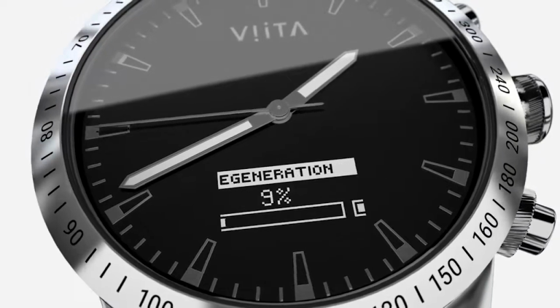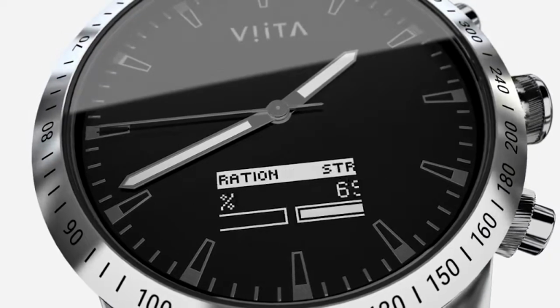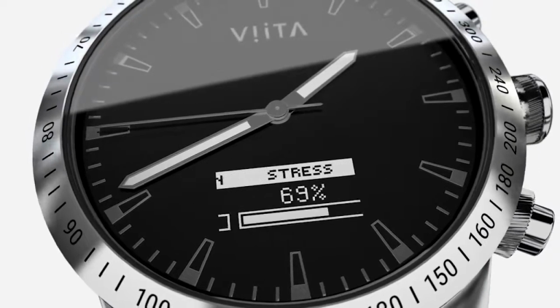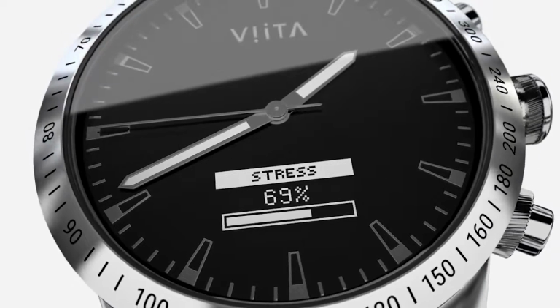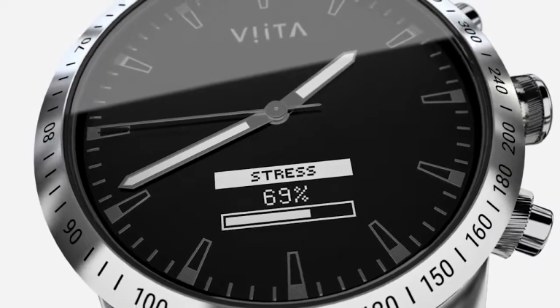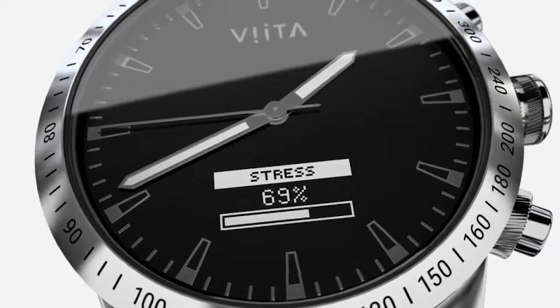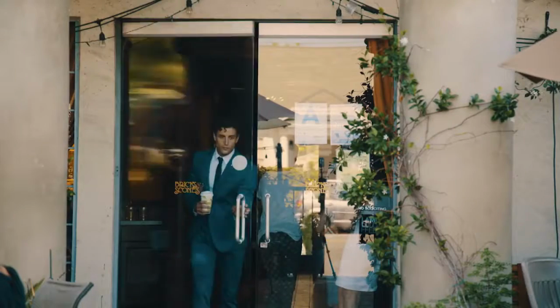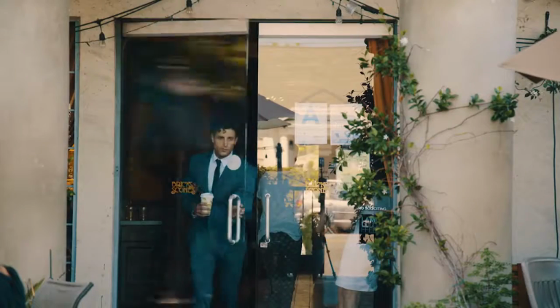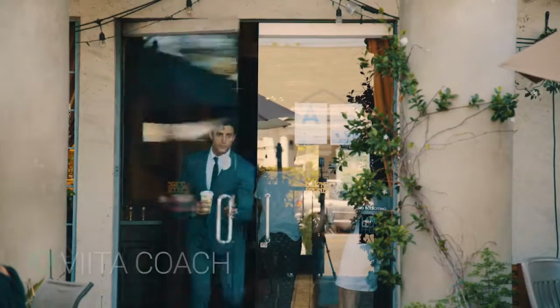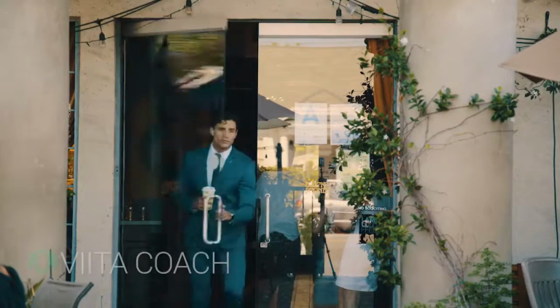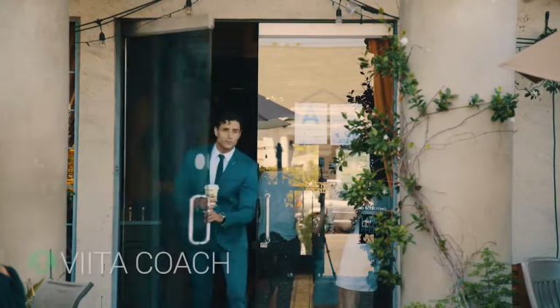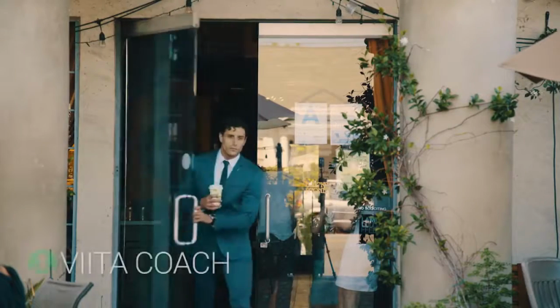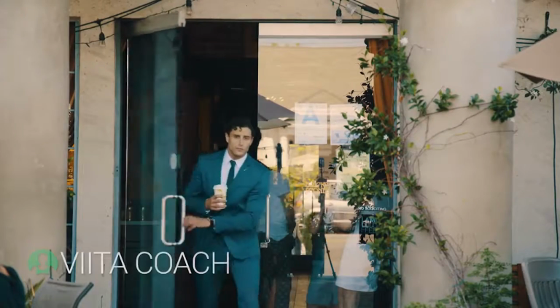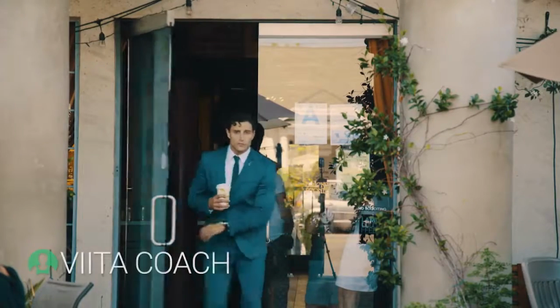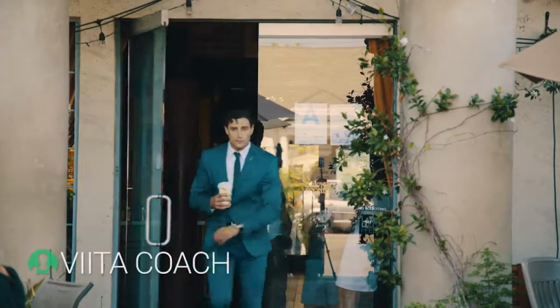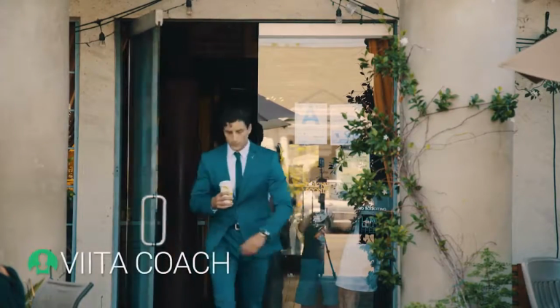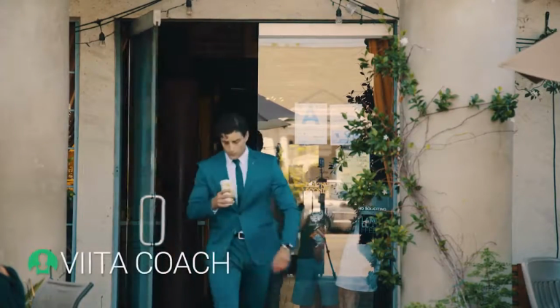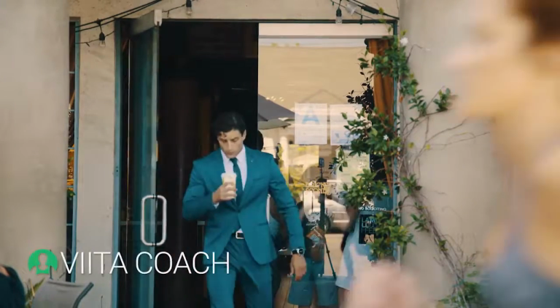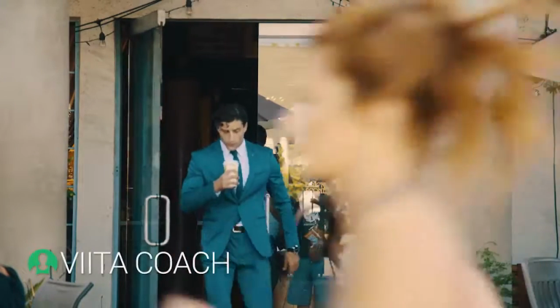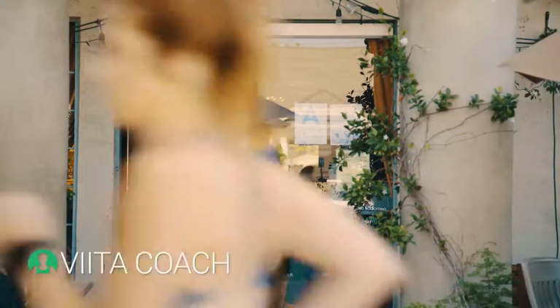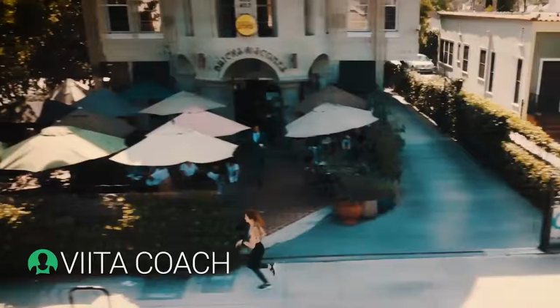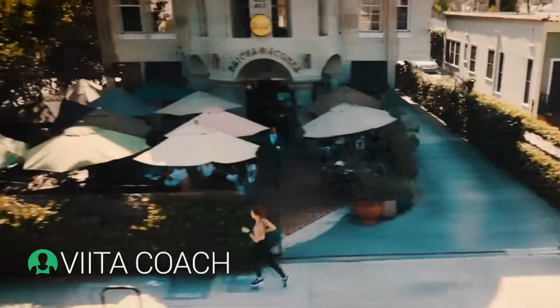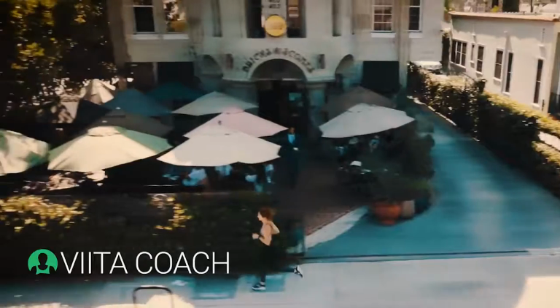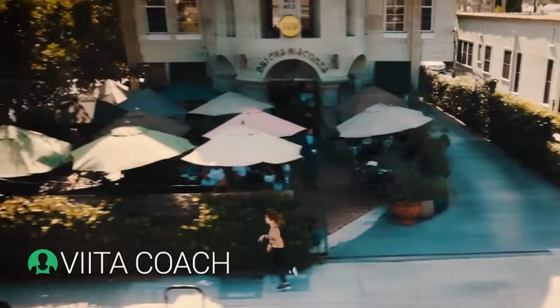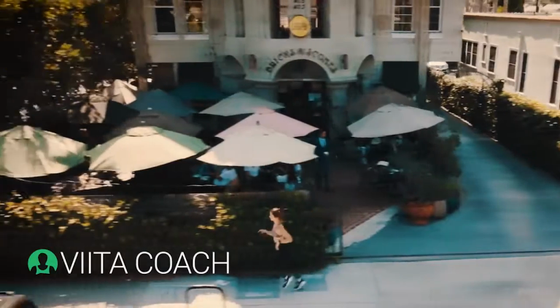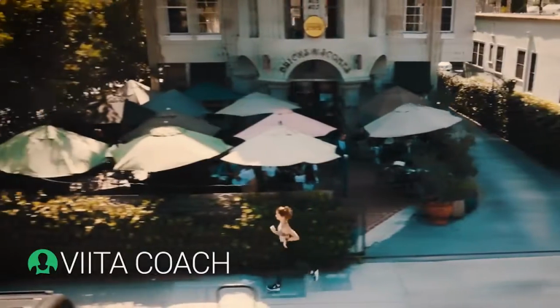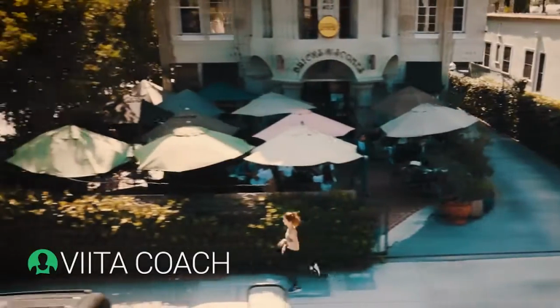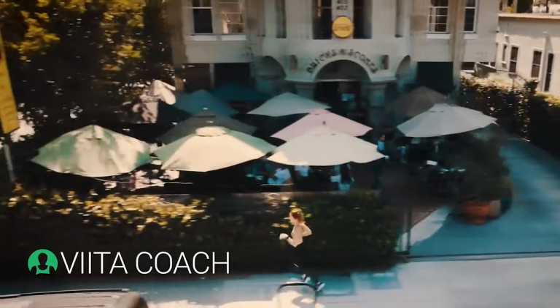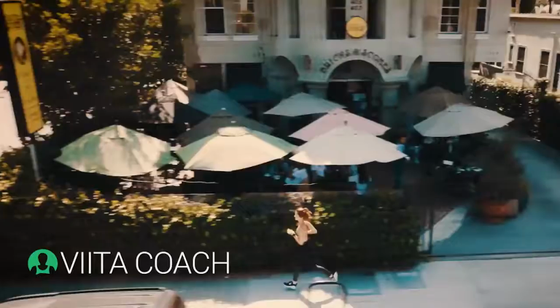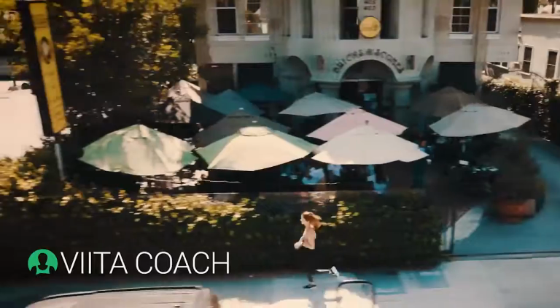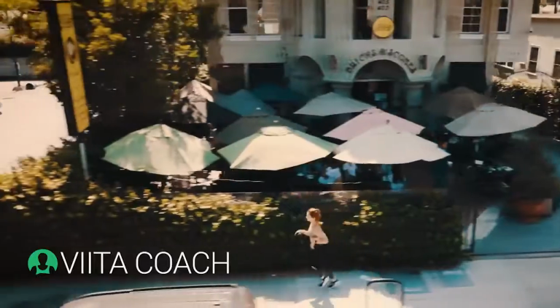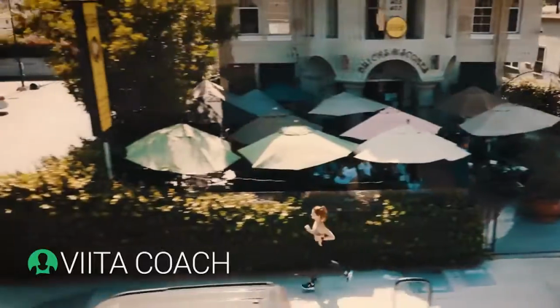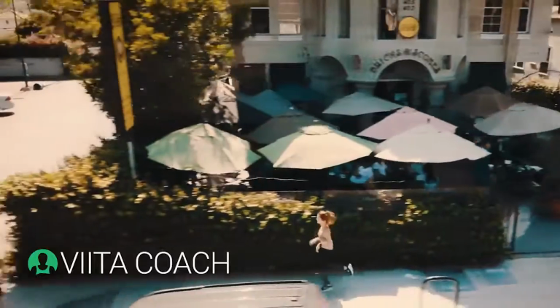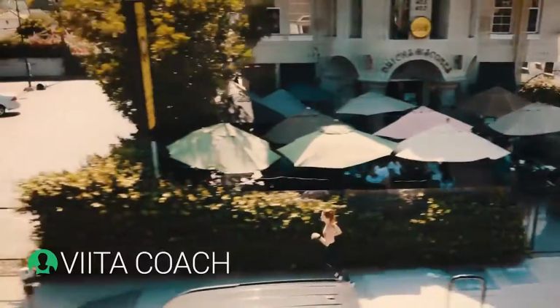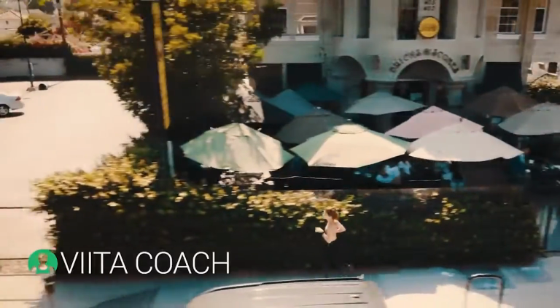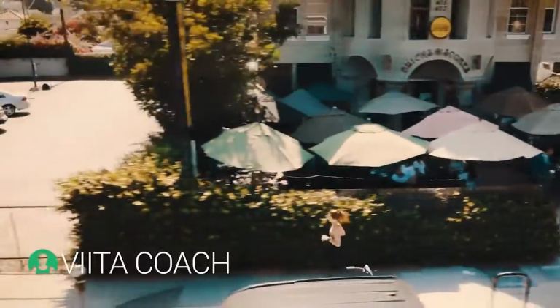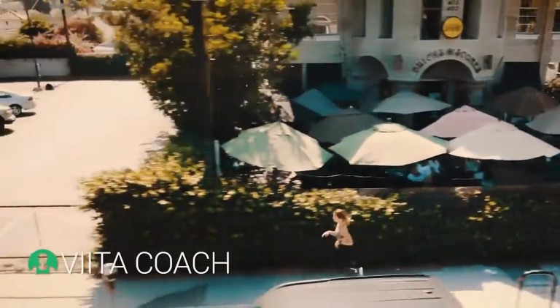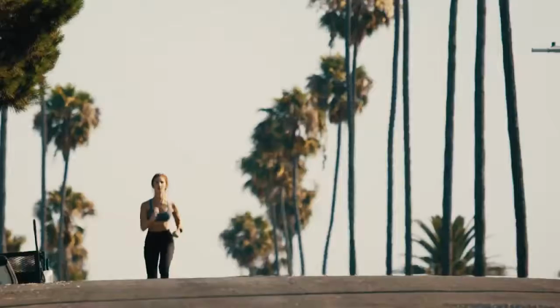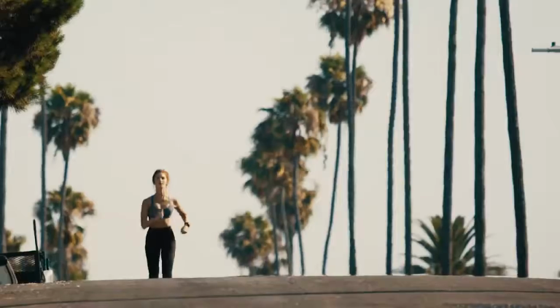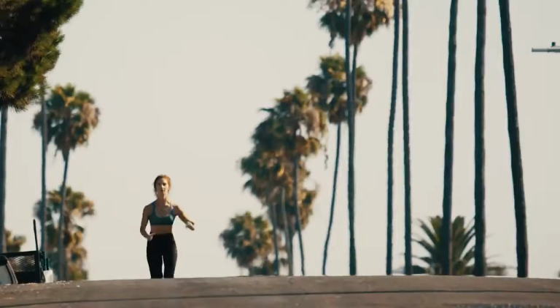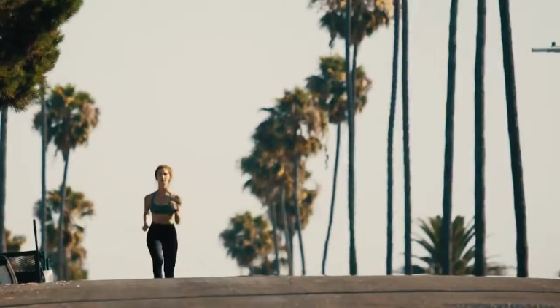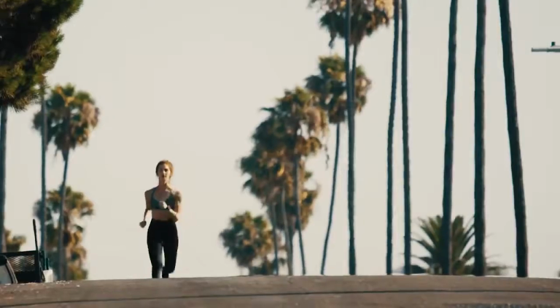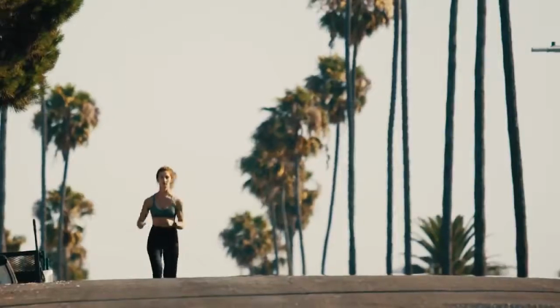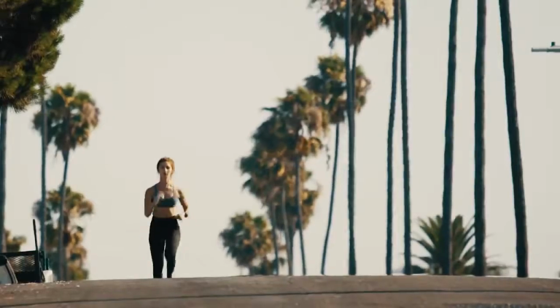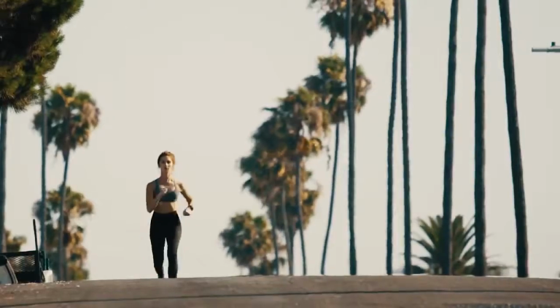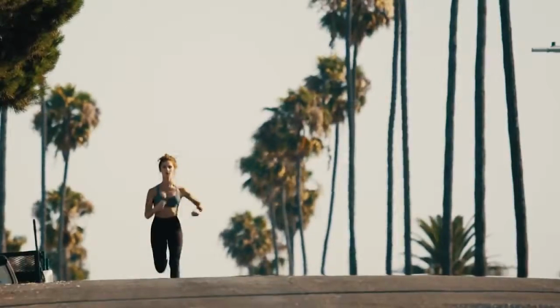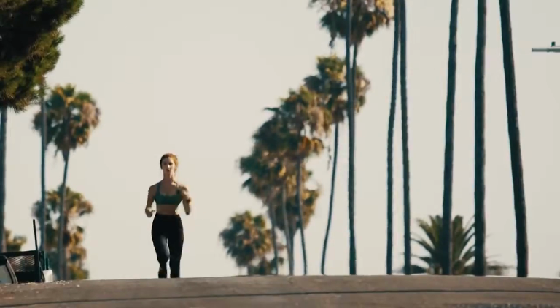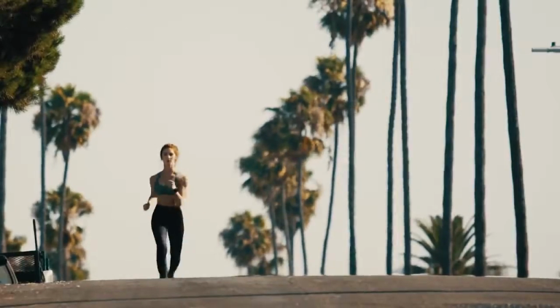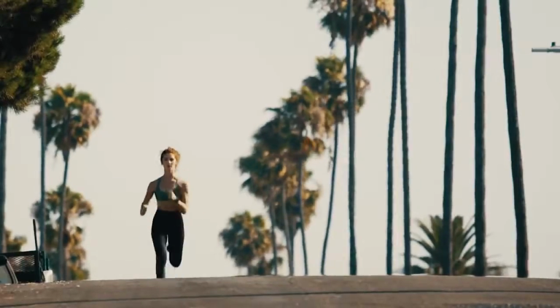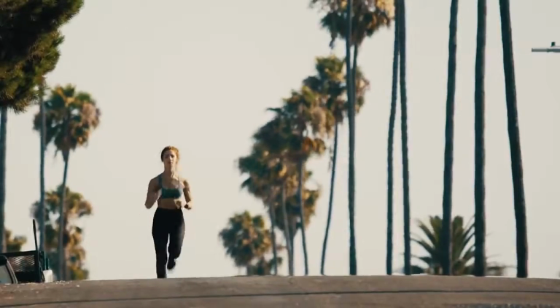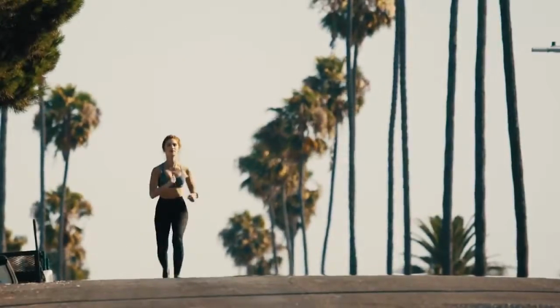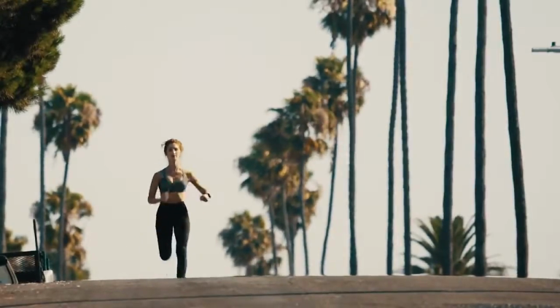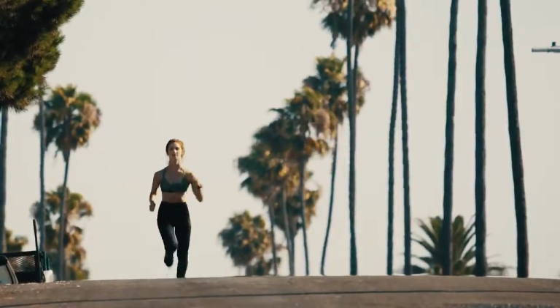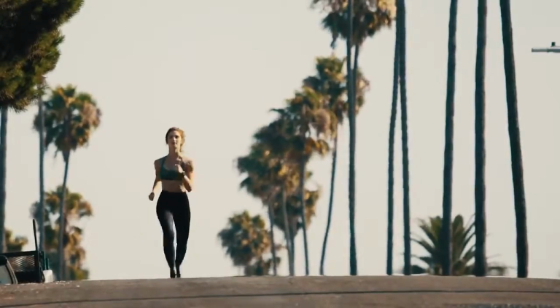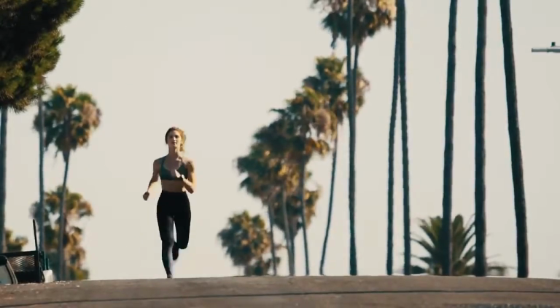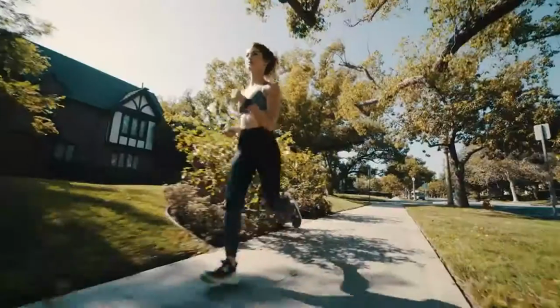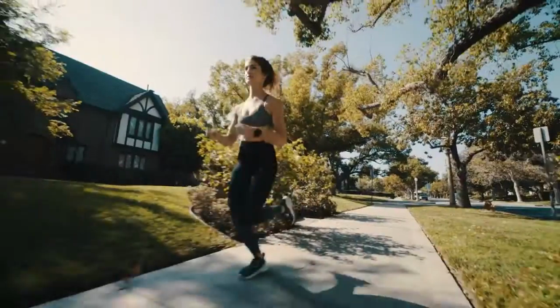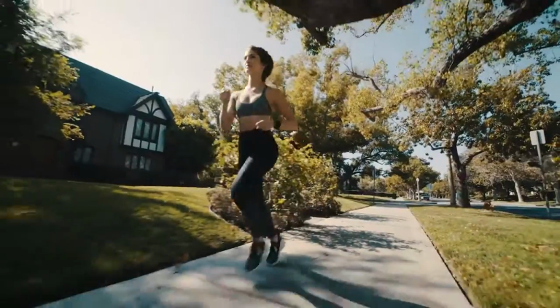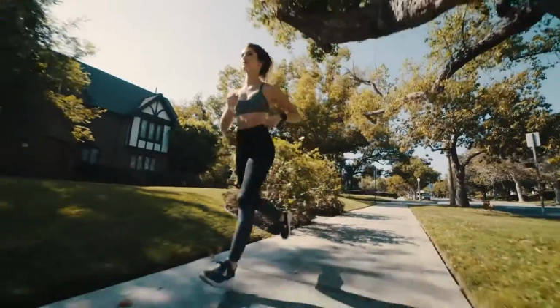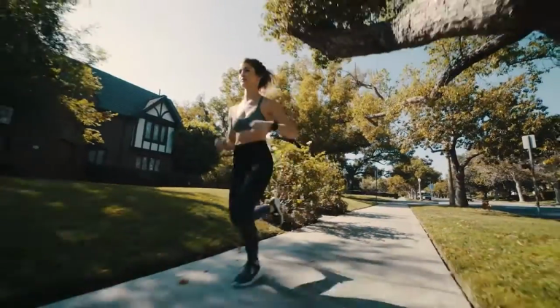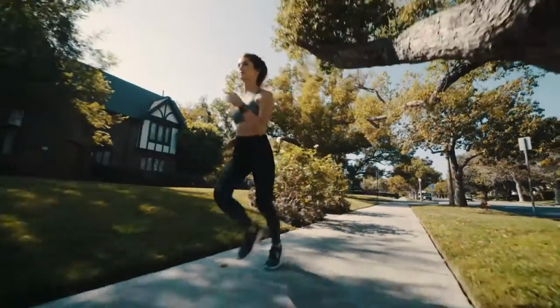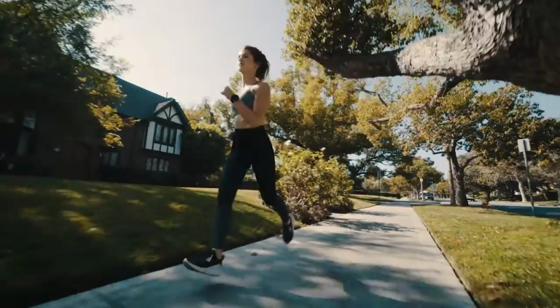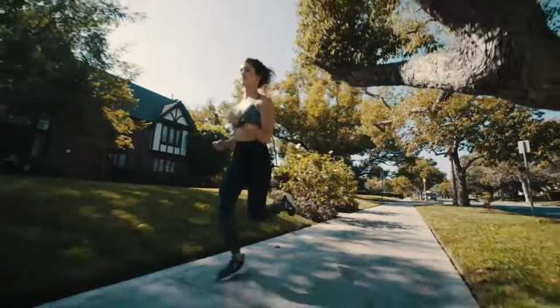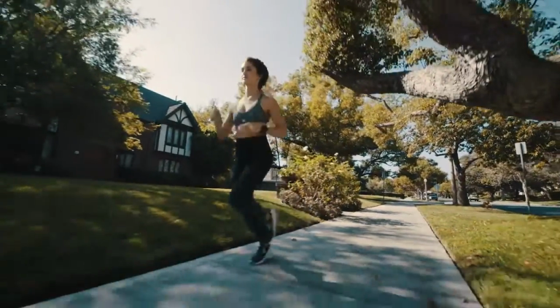Vita not only helps you to reduce stress, but to increase your performance by recommending the perfect workout intensity based on your current heart rate.